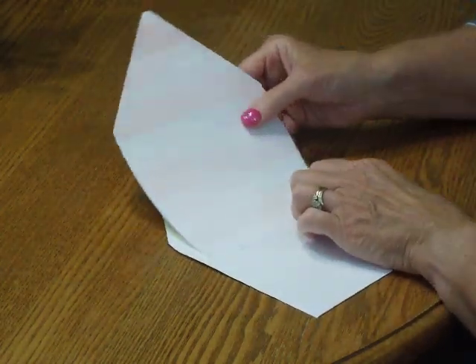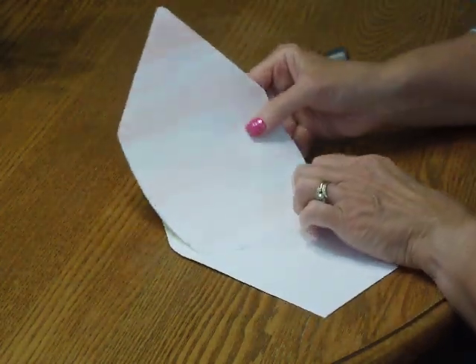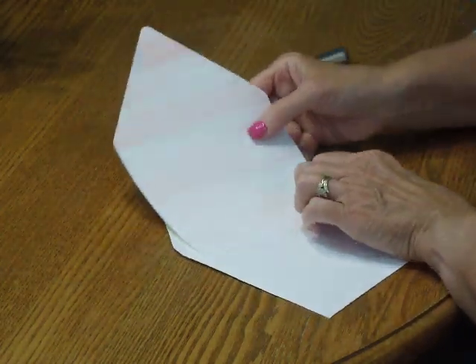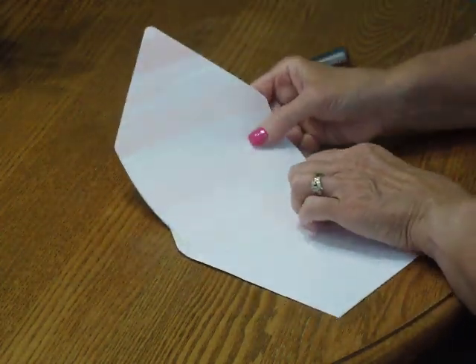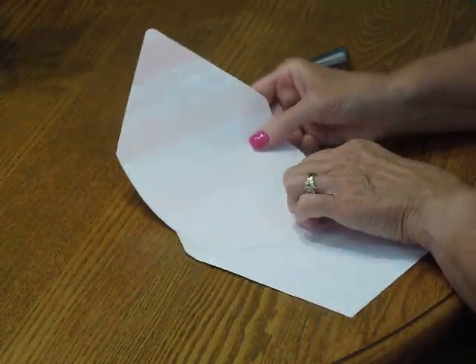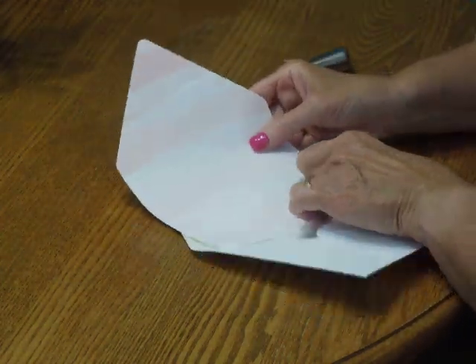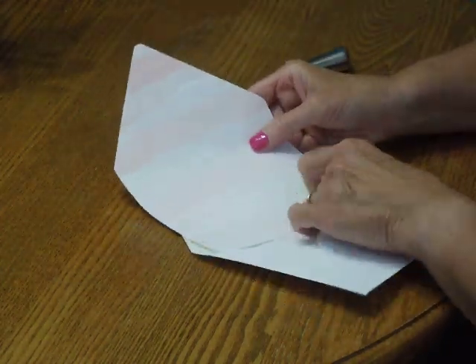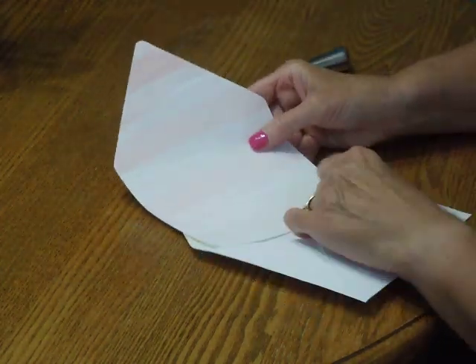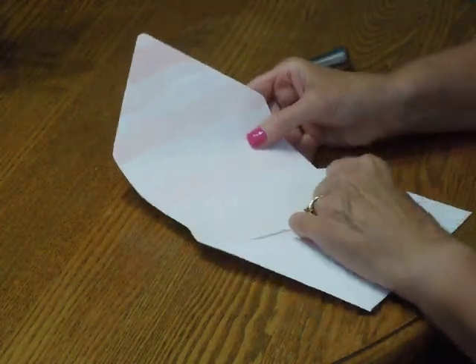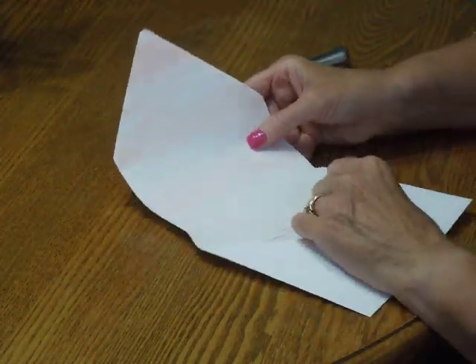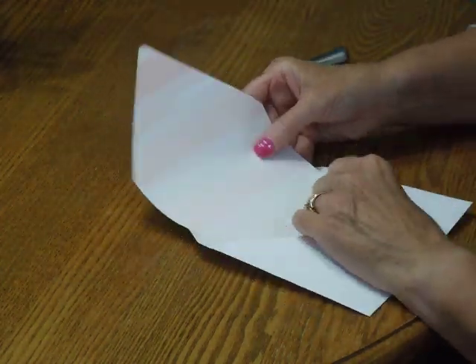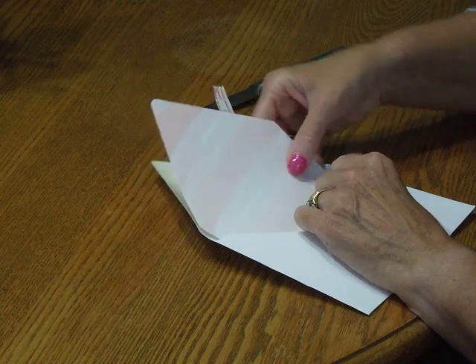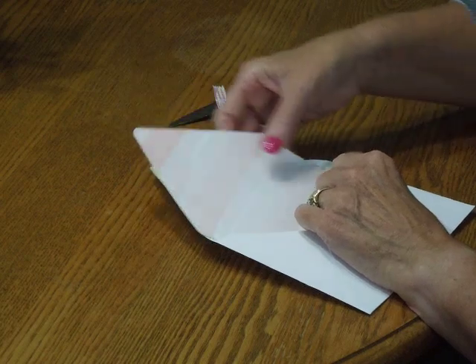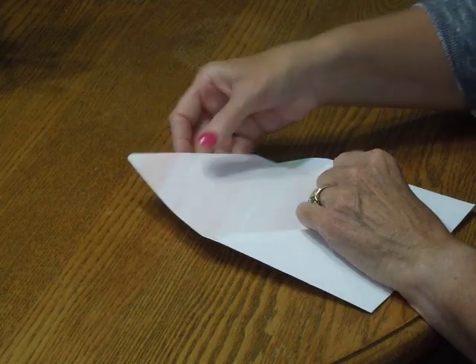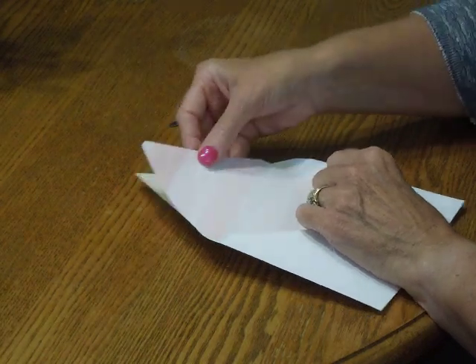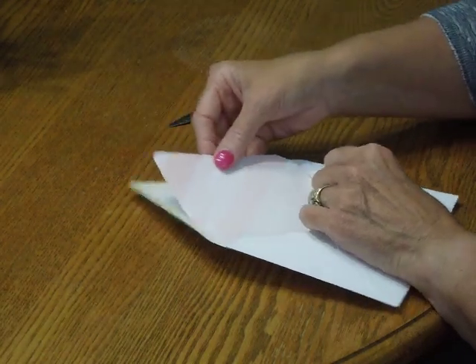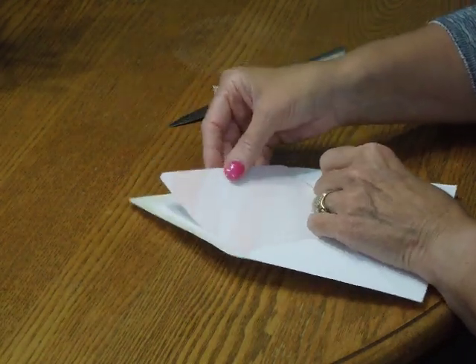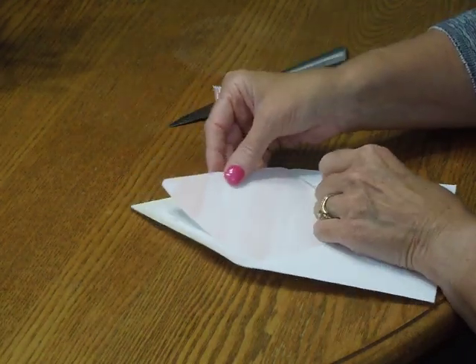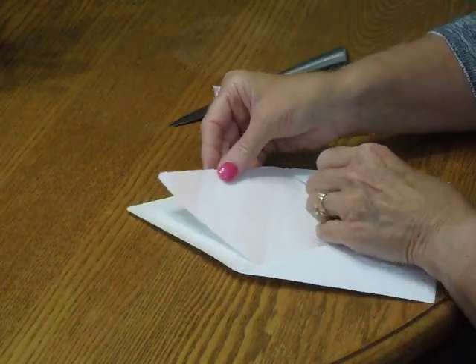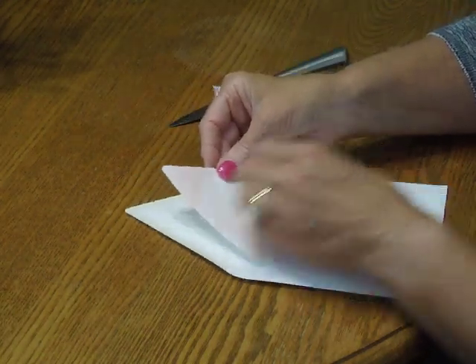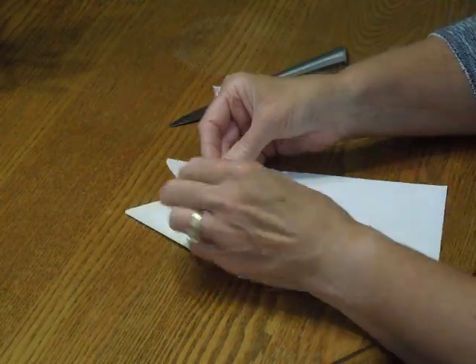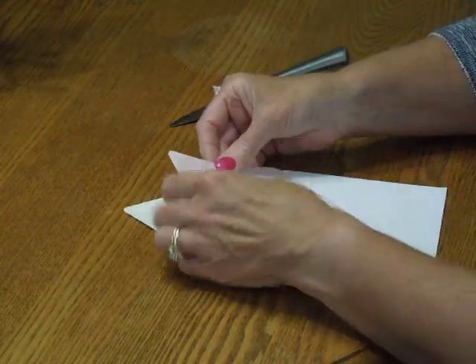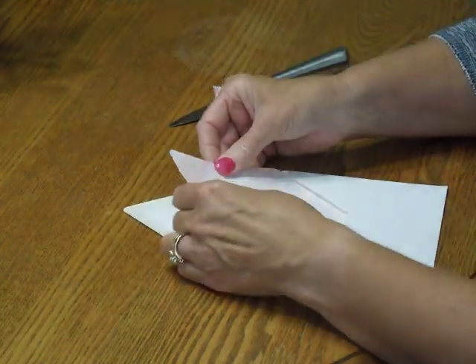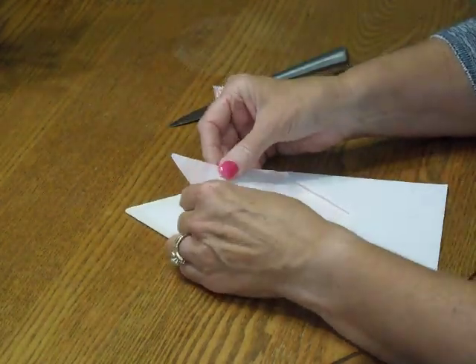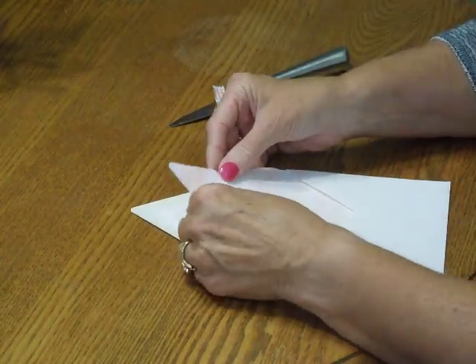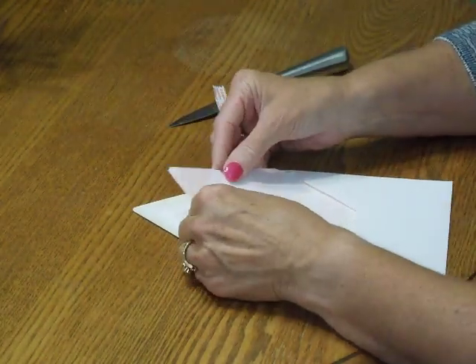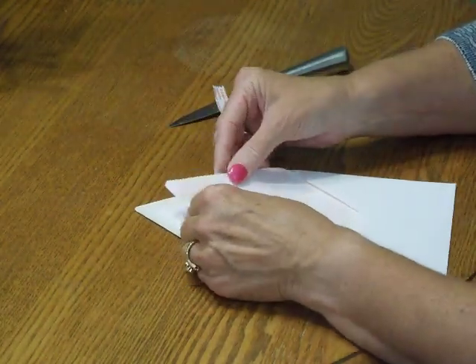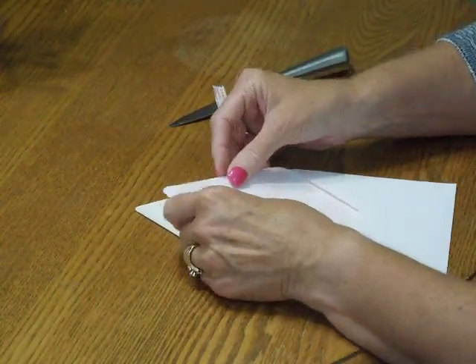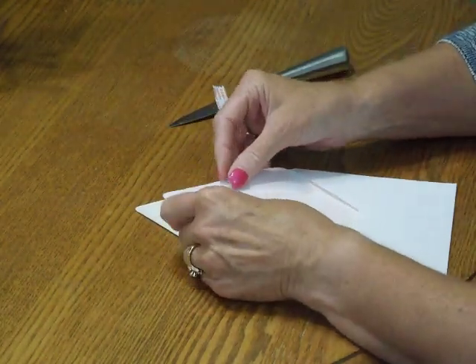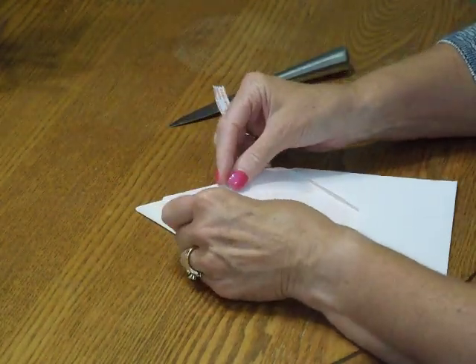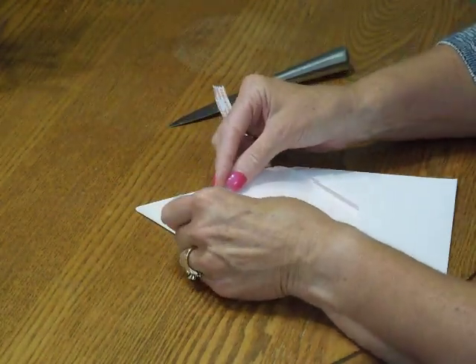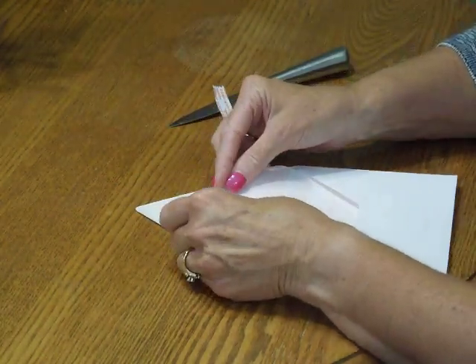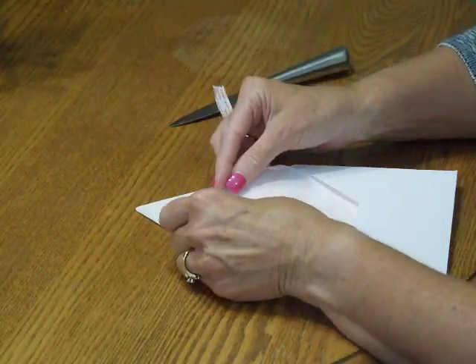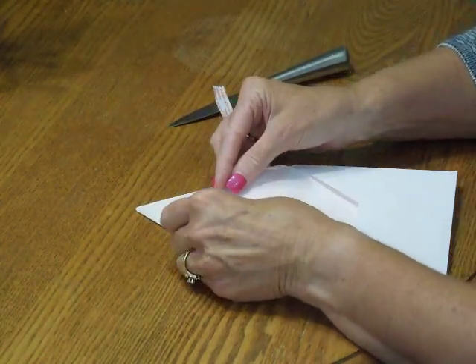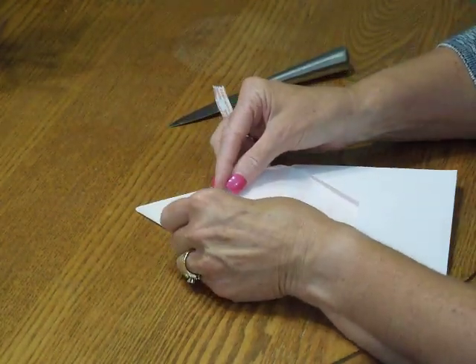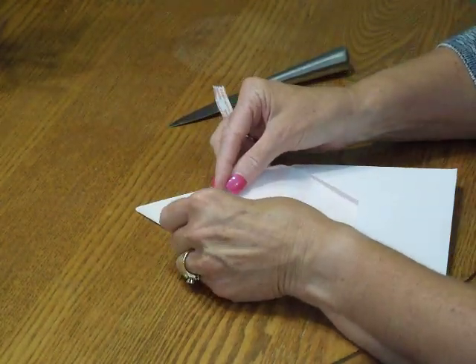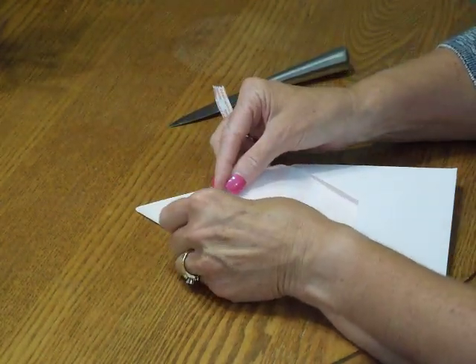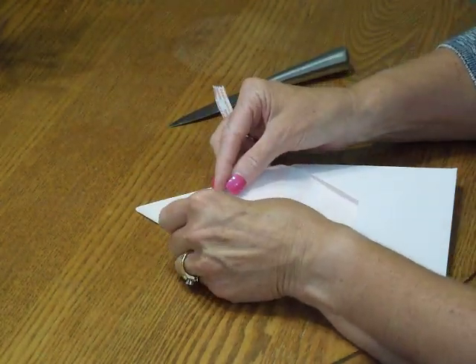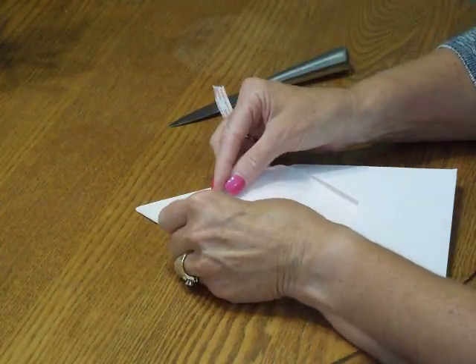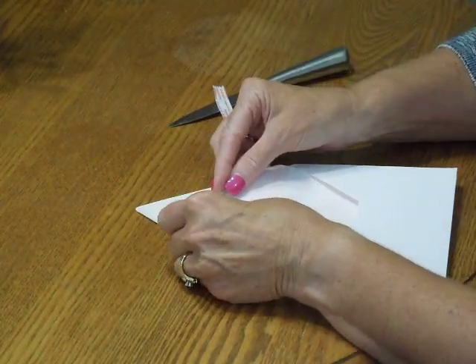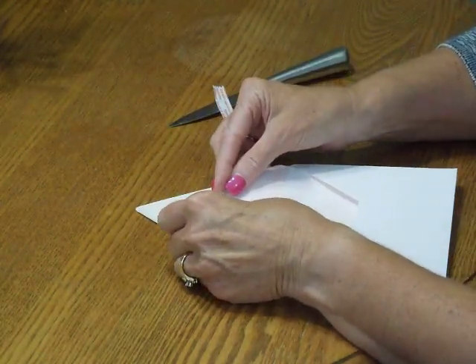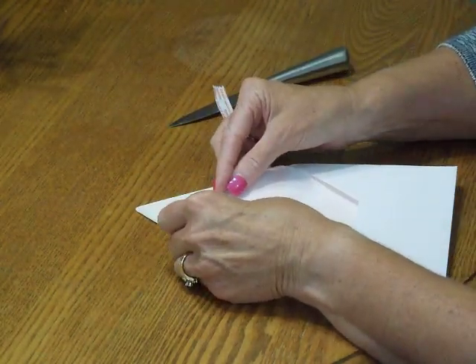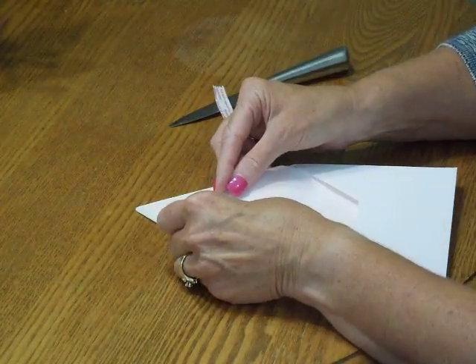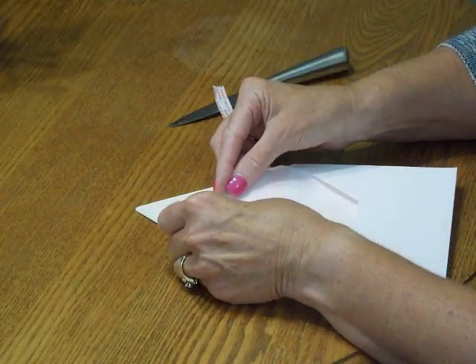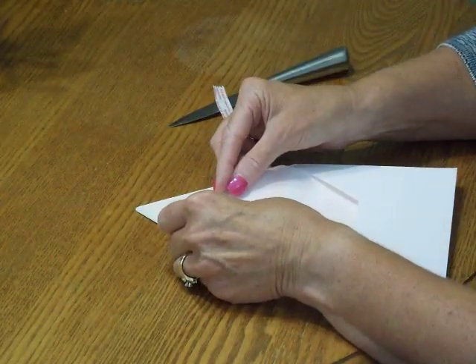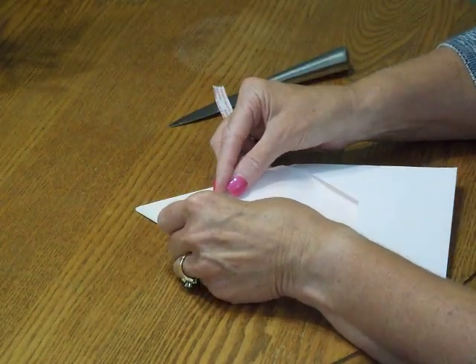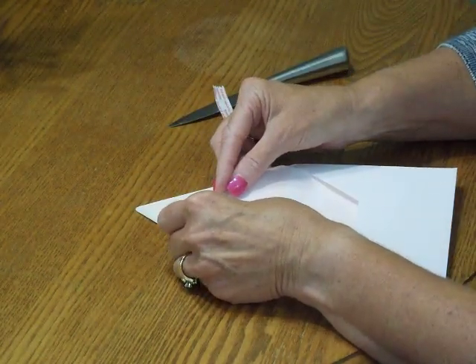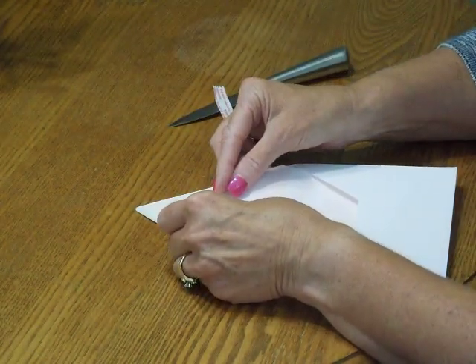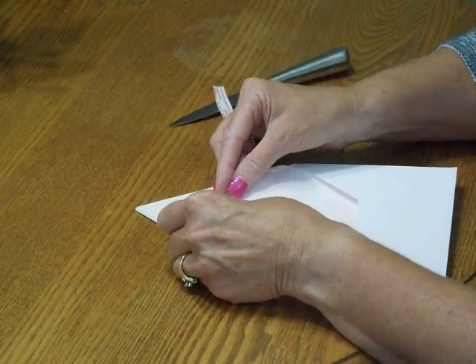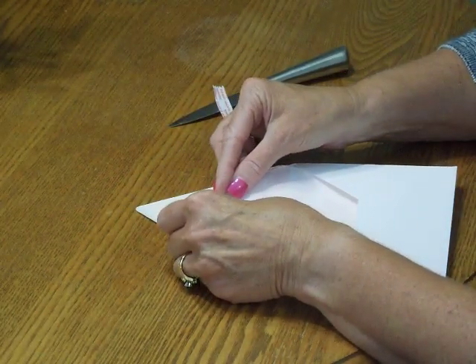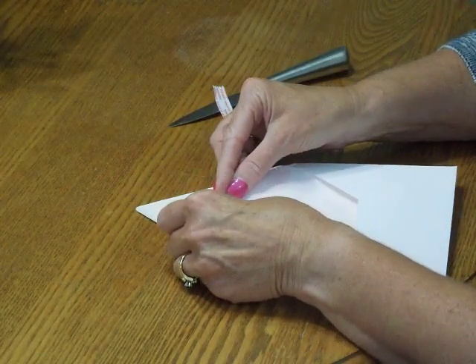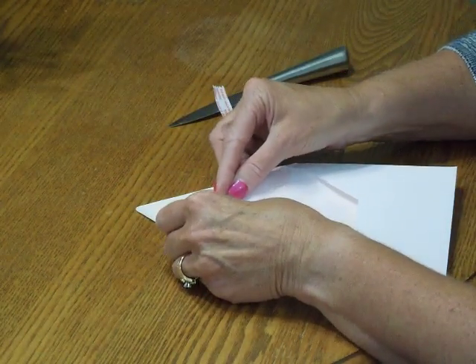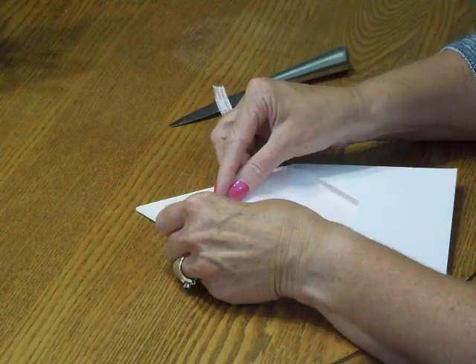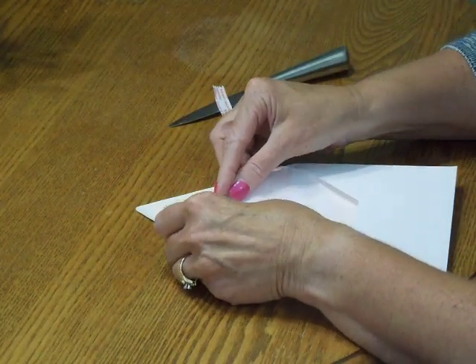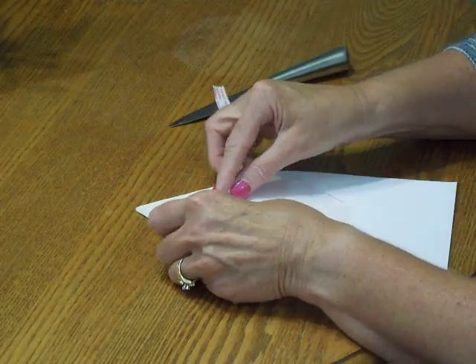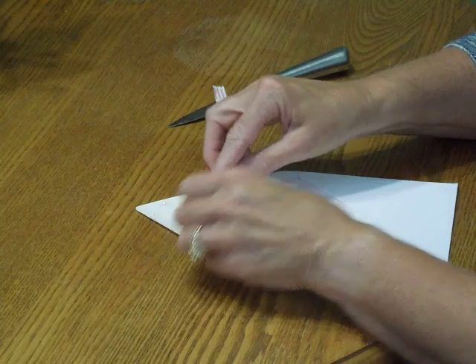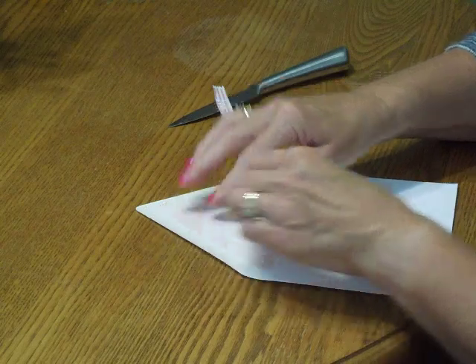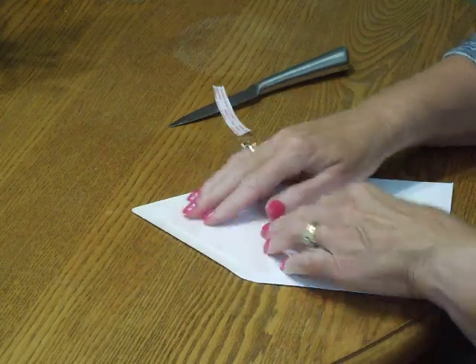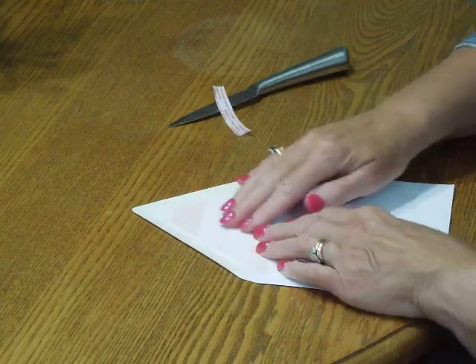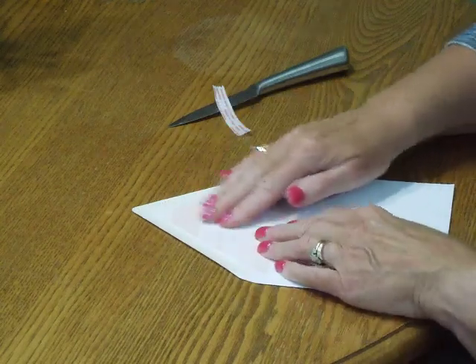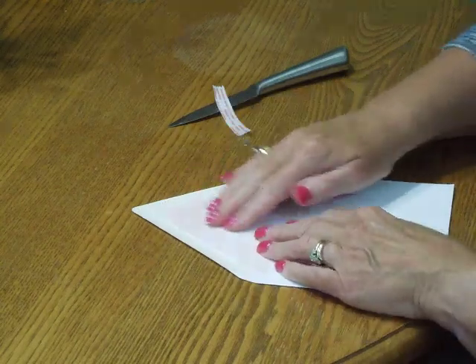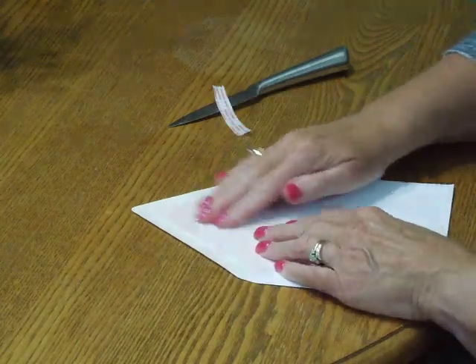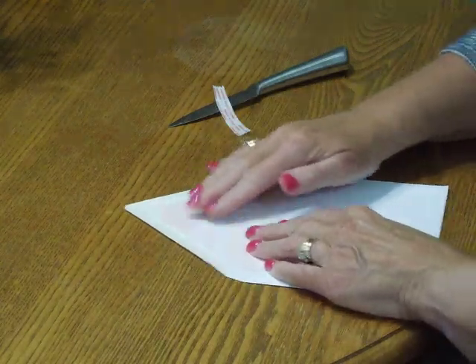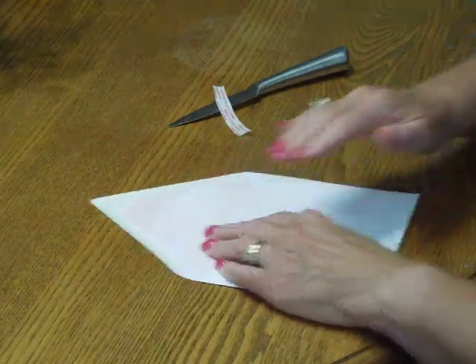Then turn the liner around and carefully position it on the inside of the envelope so it's nice and centered.